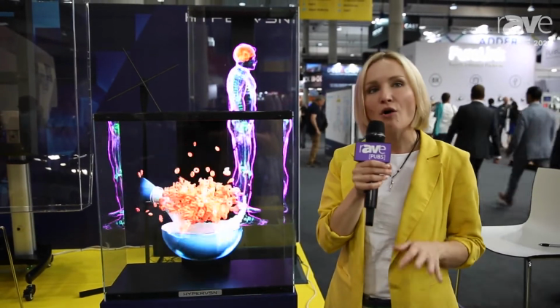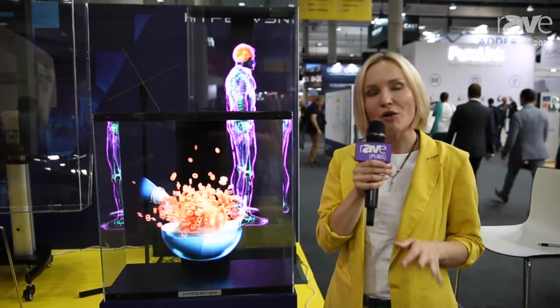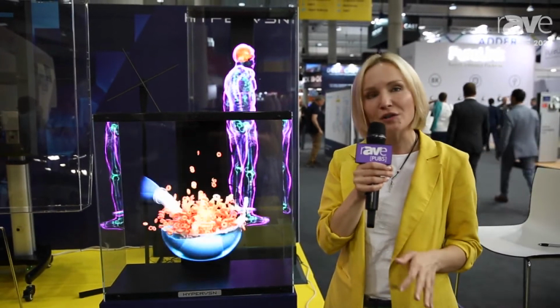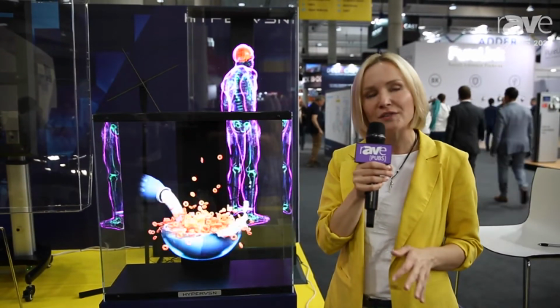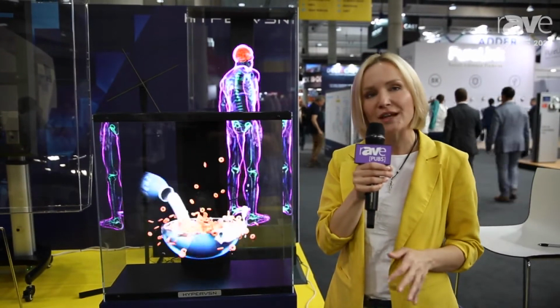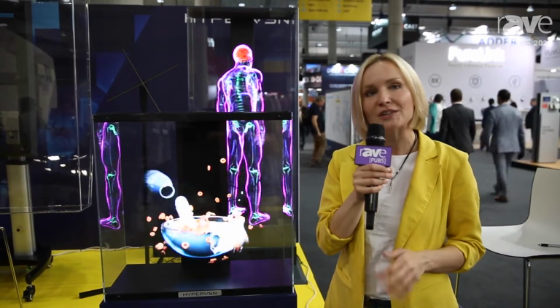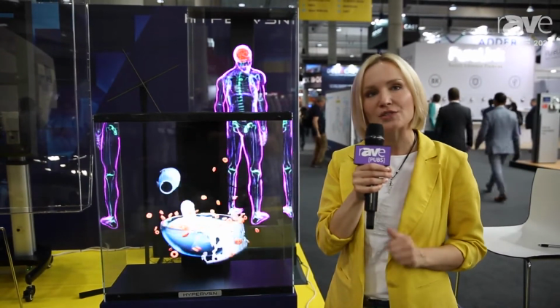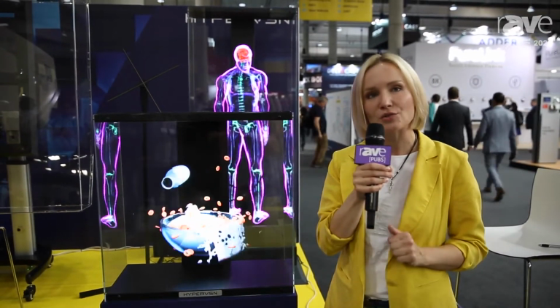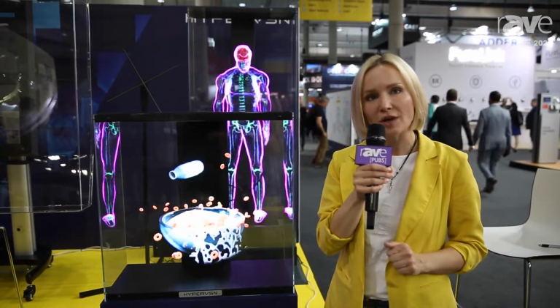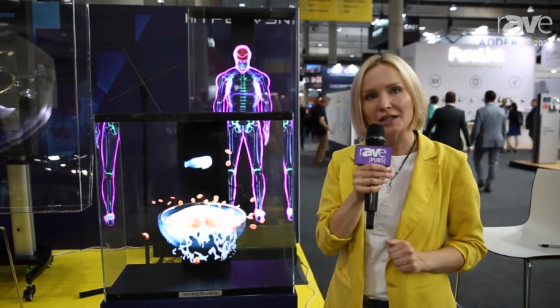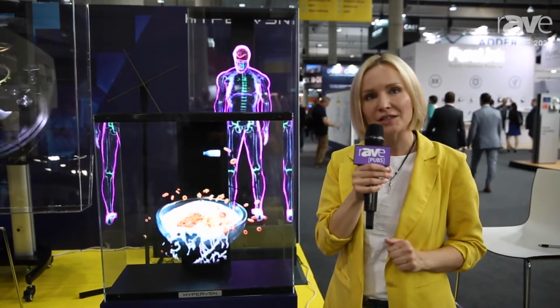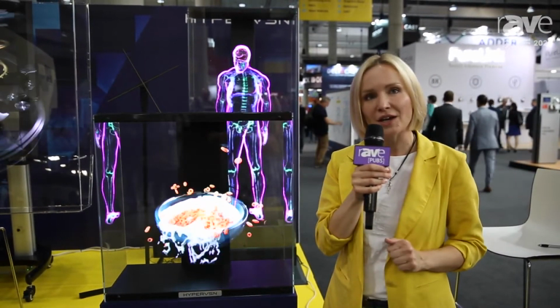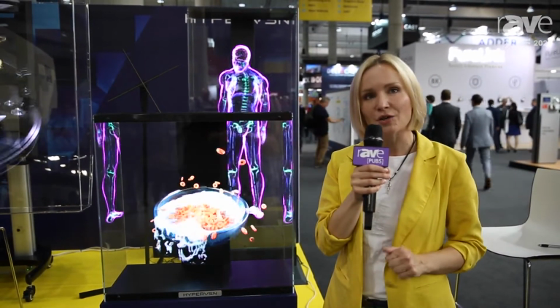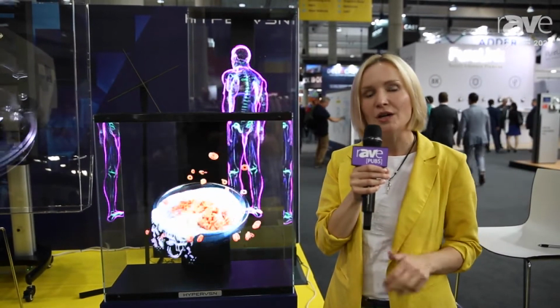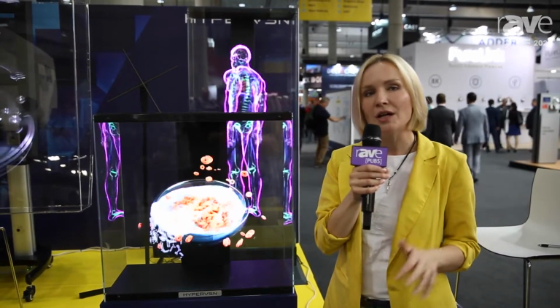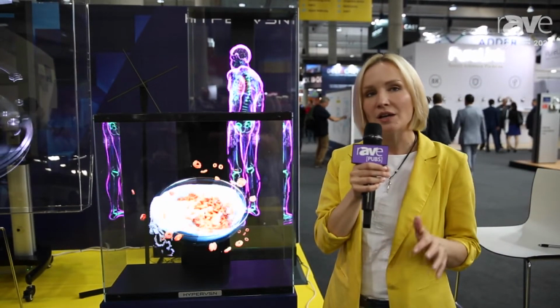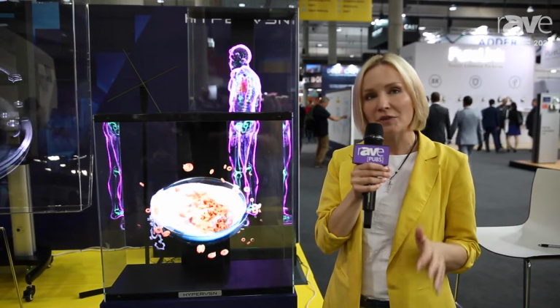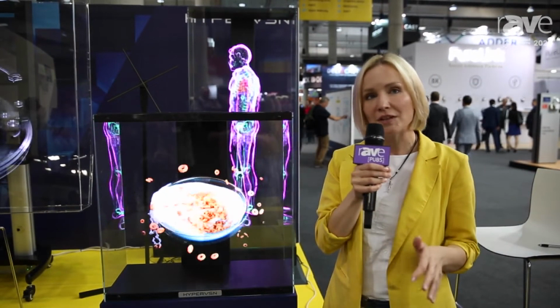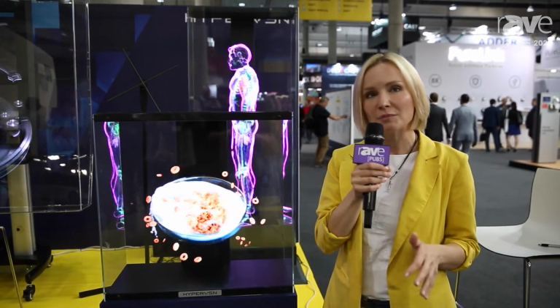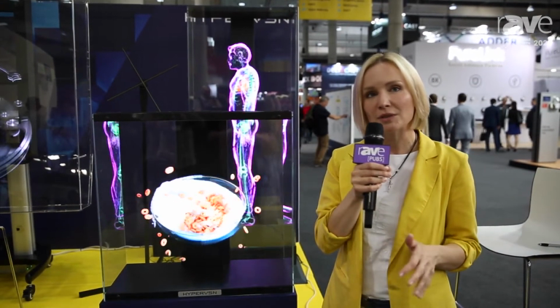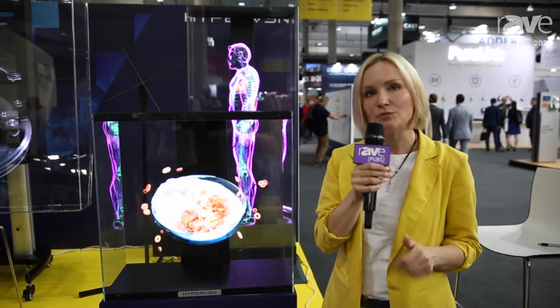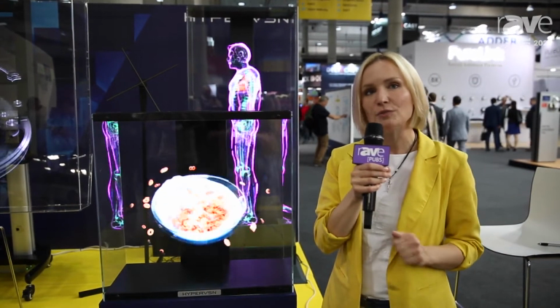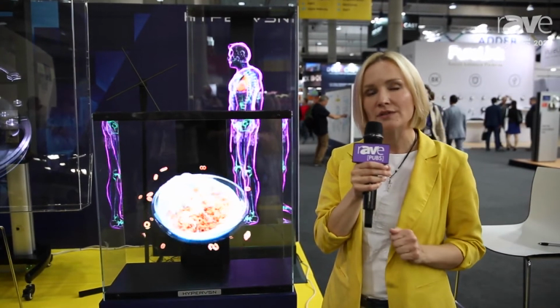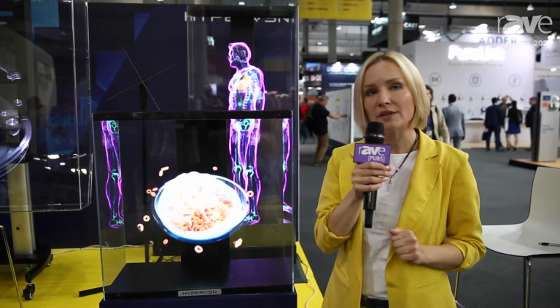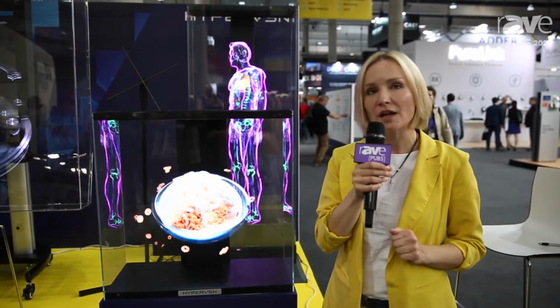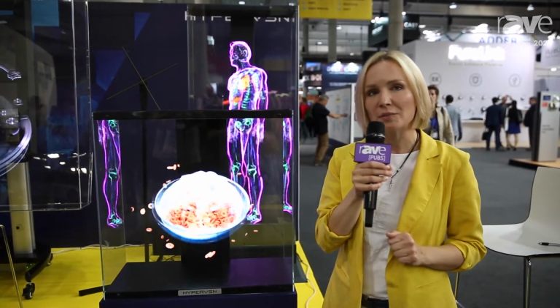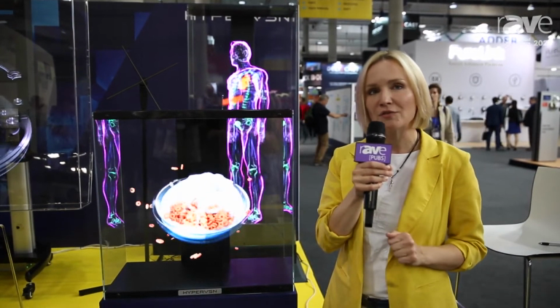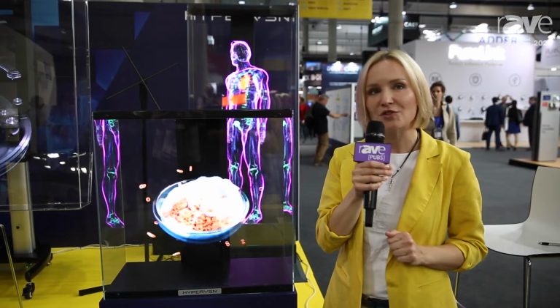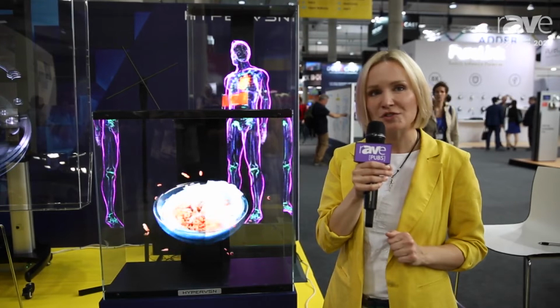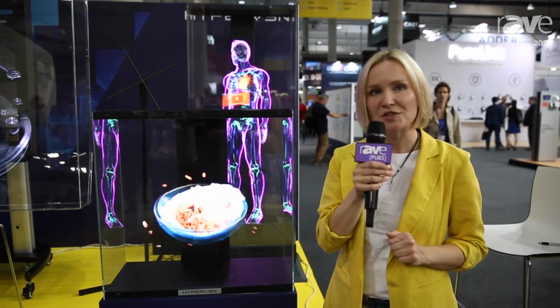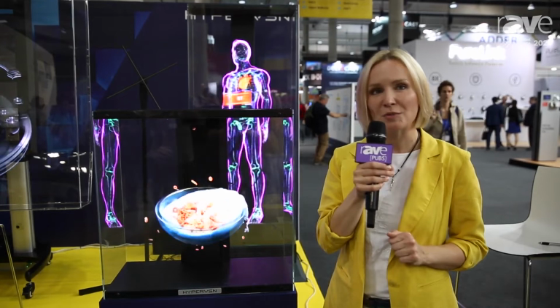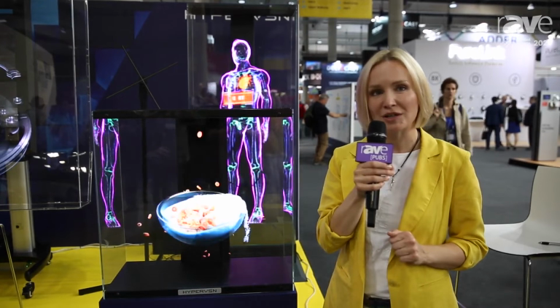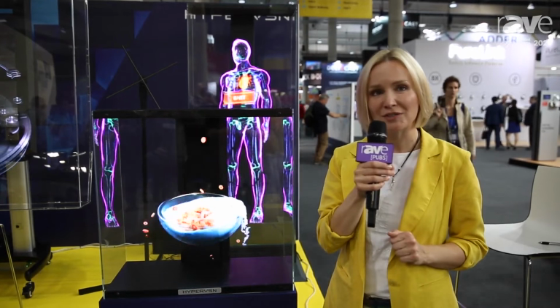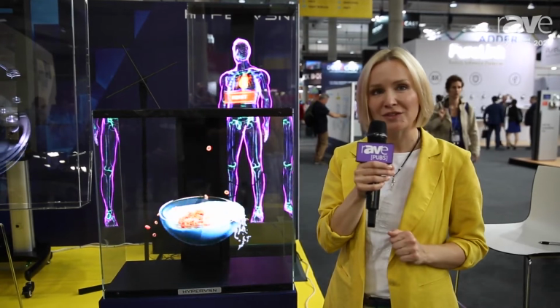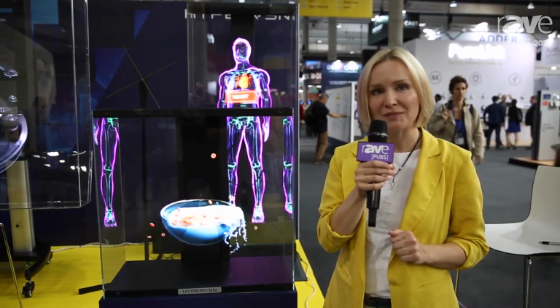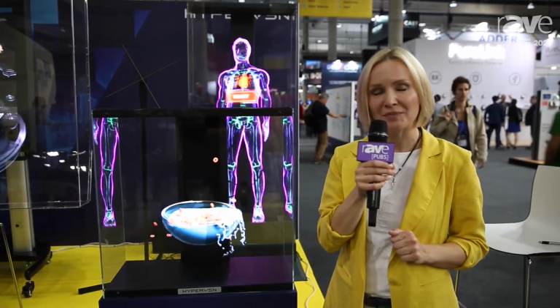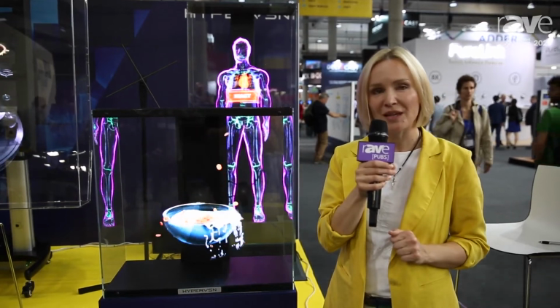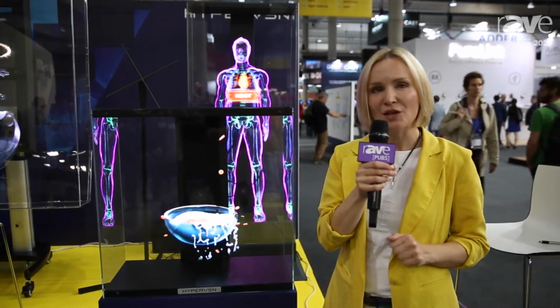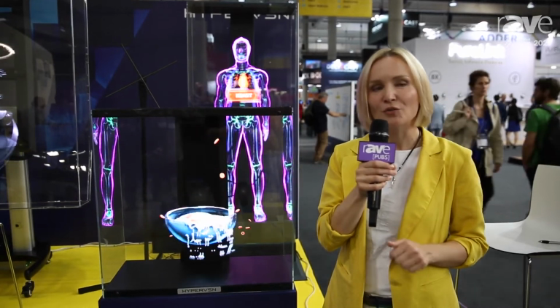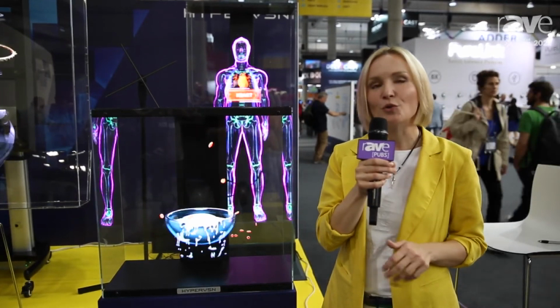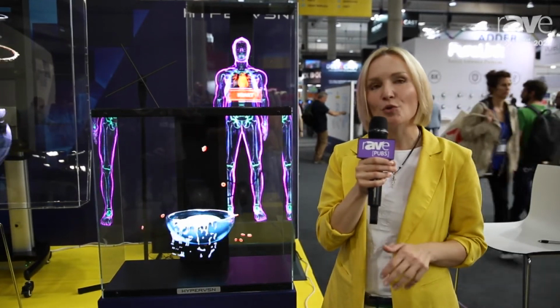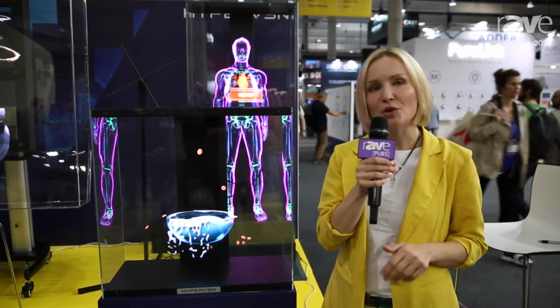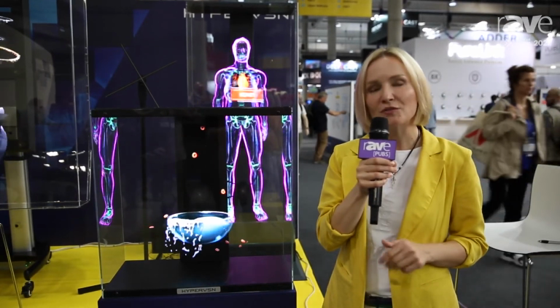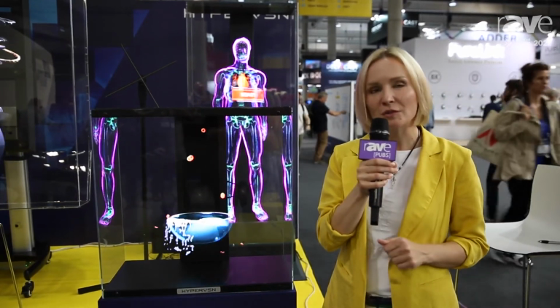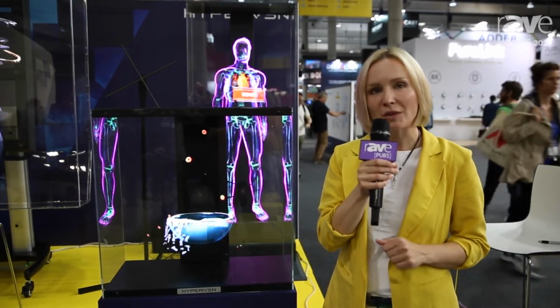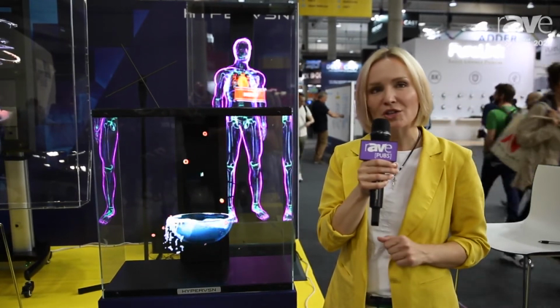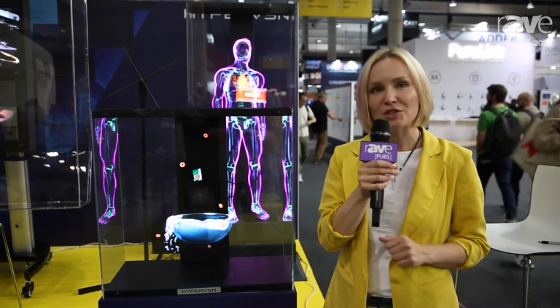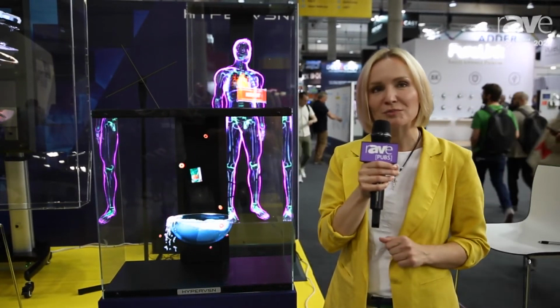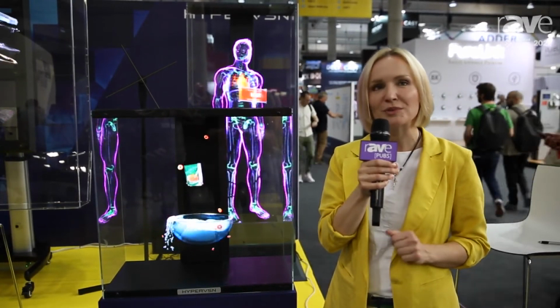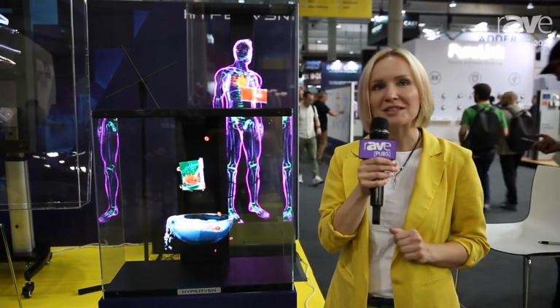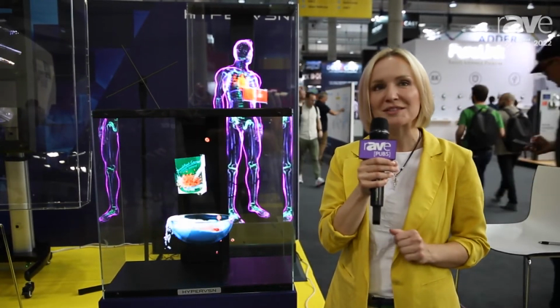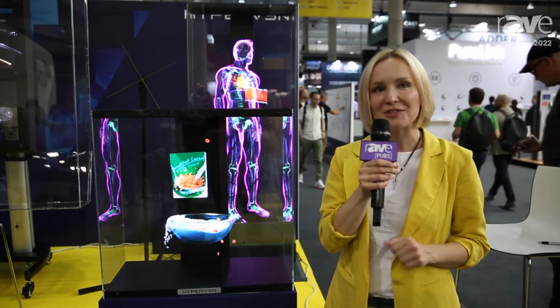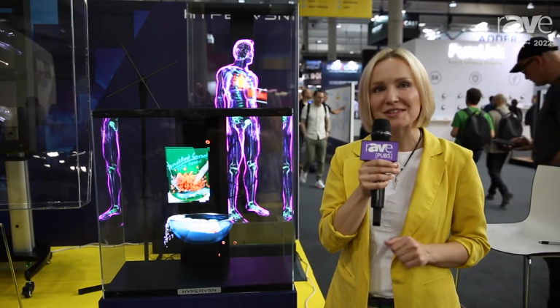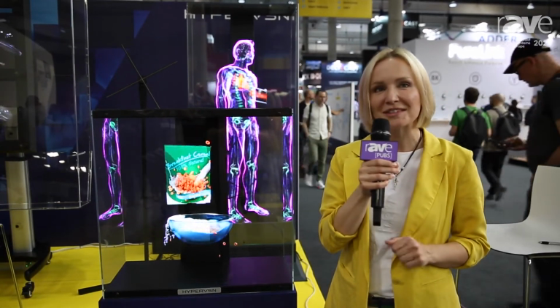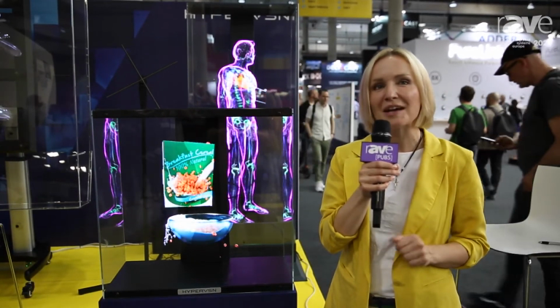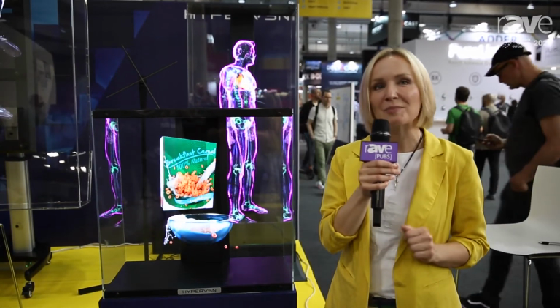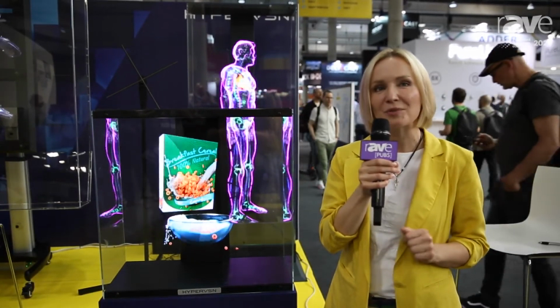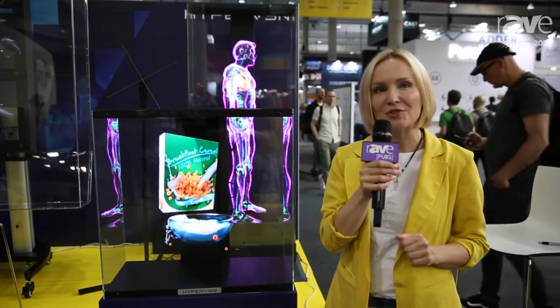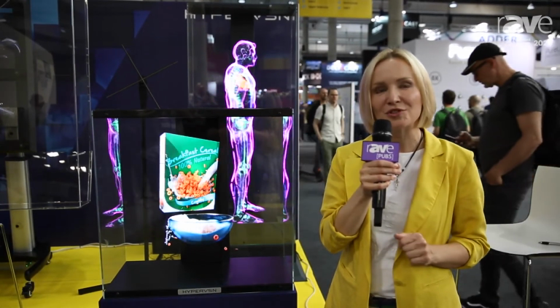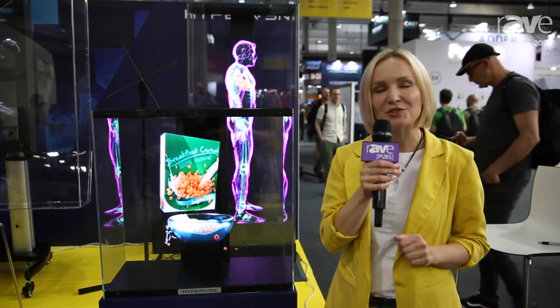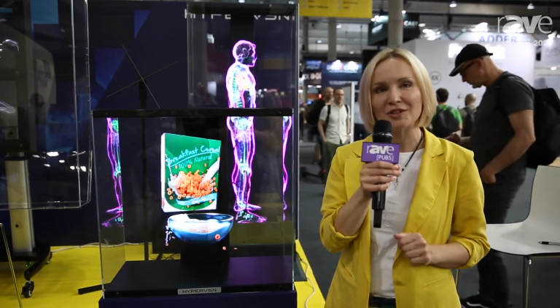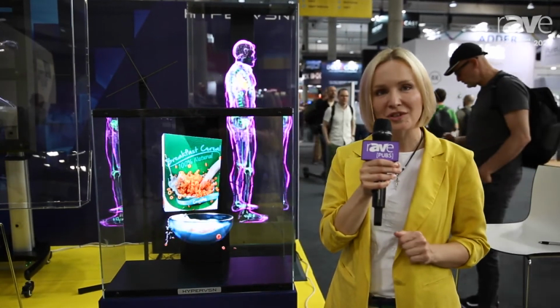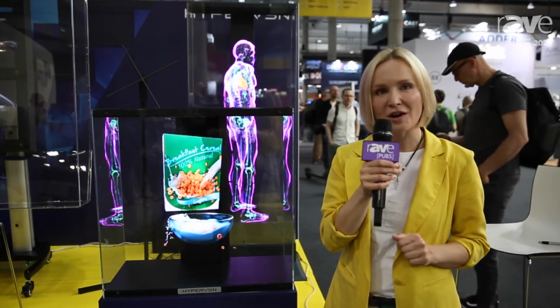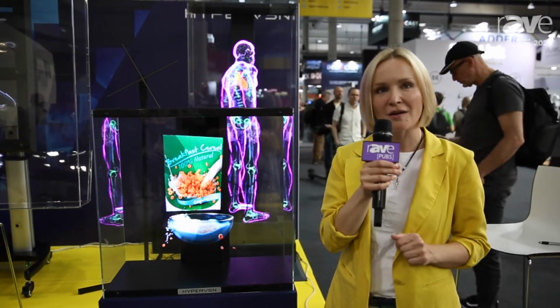All of that is right now available with the HyperVision SmartV. For more information, please visit hypervision.com.